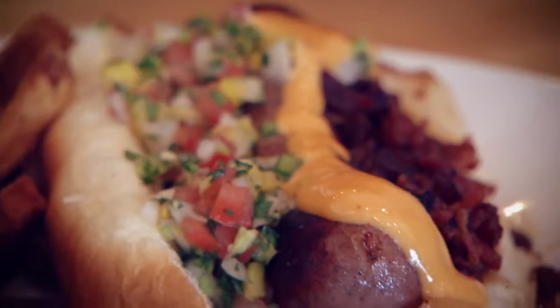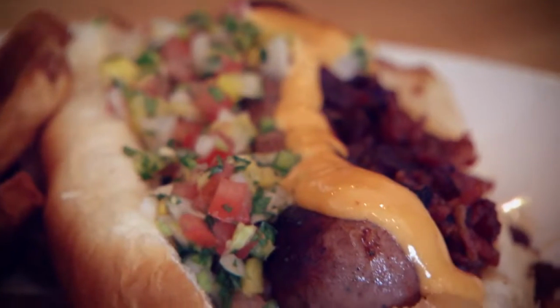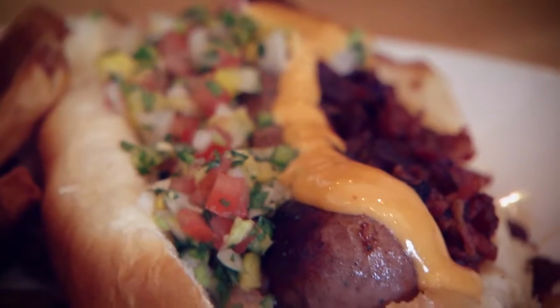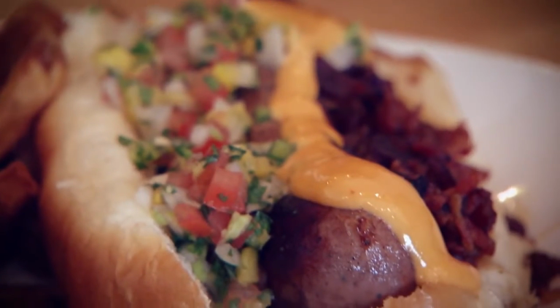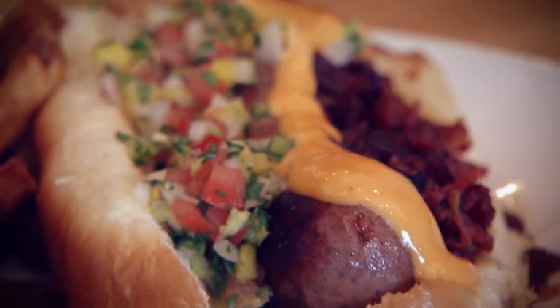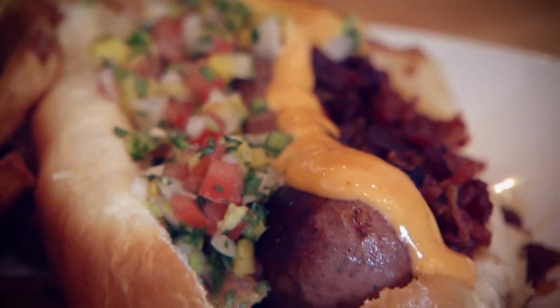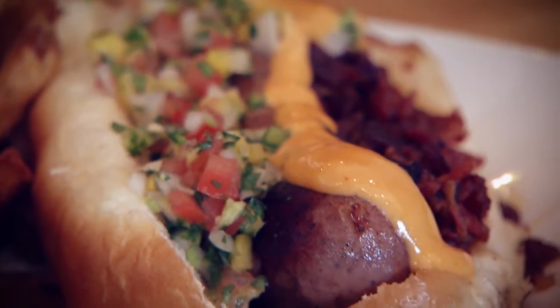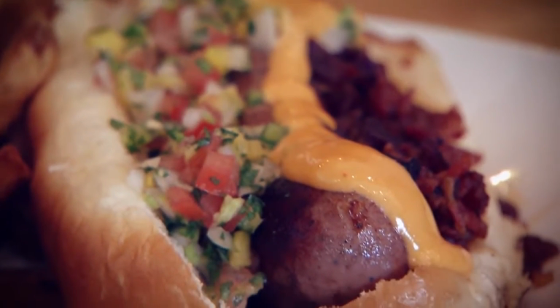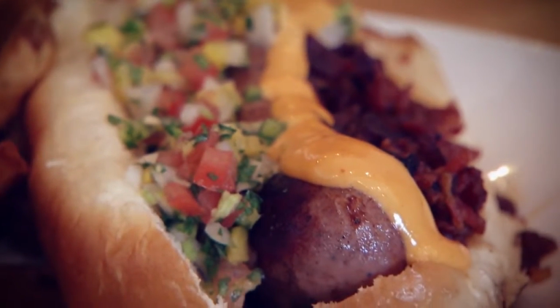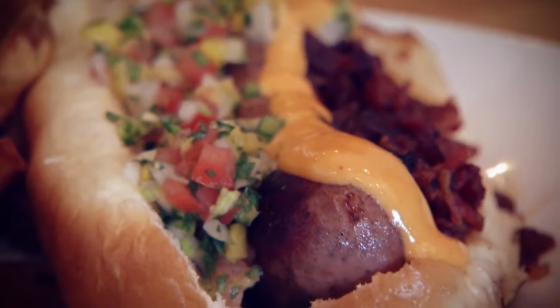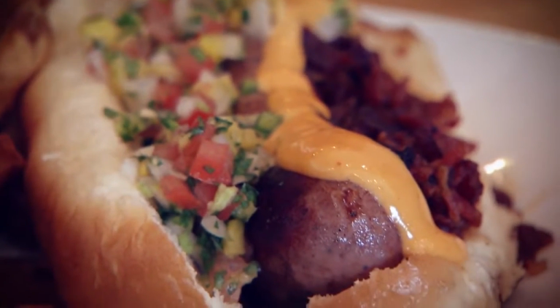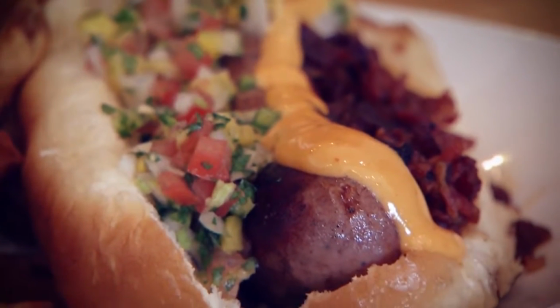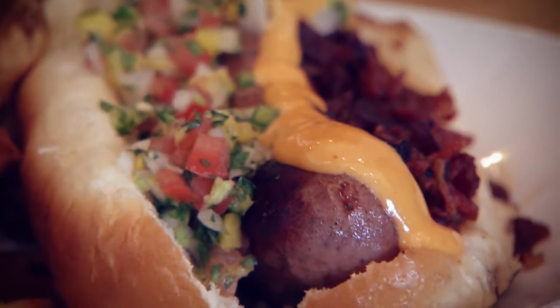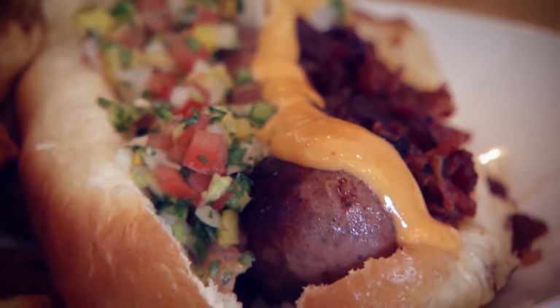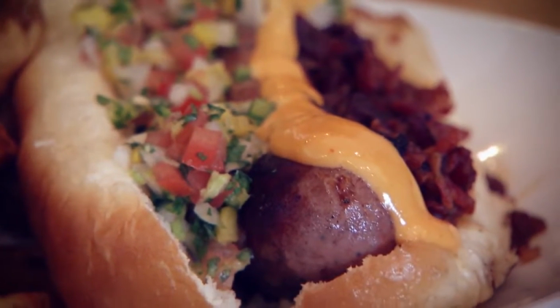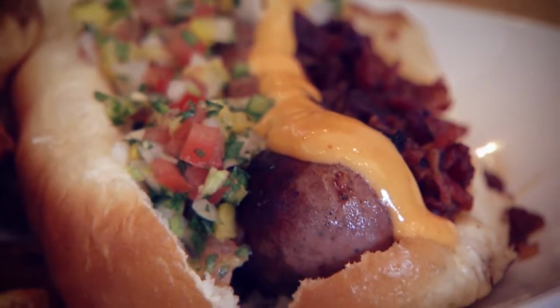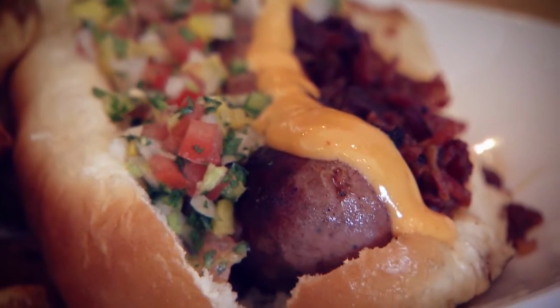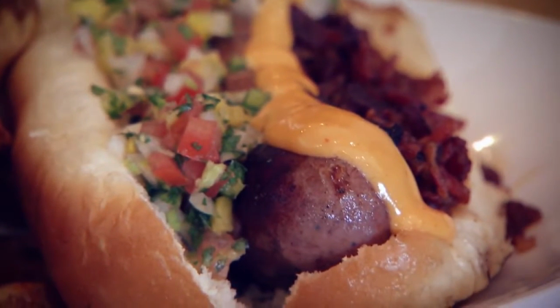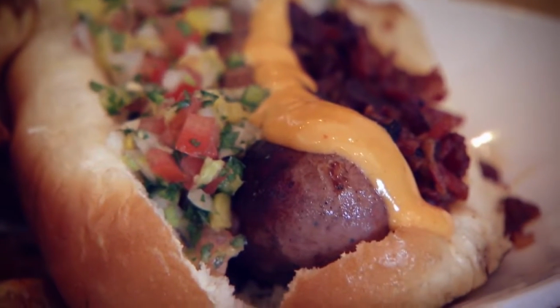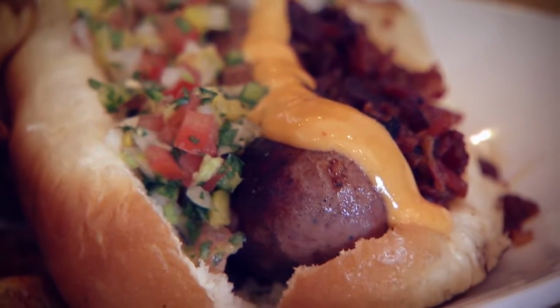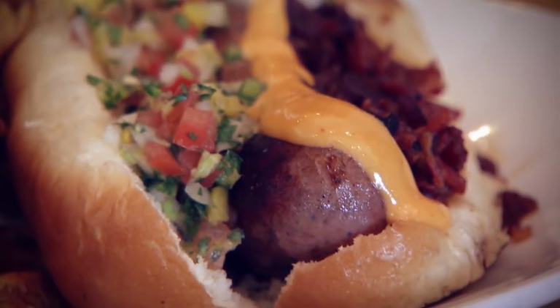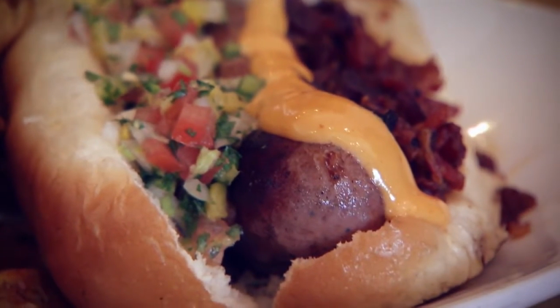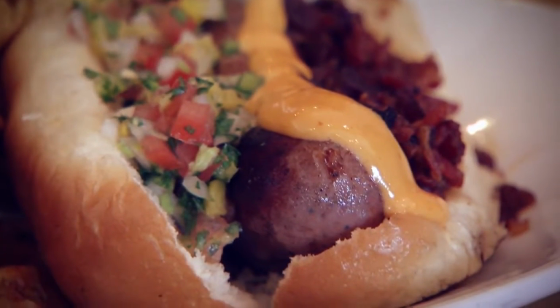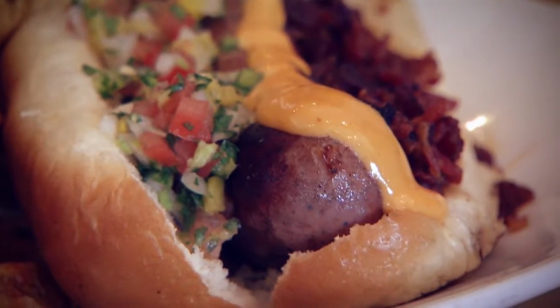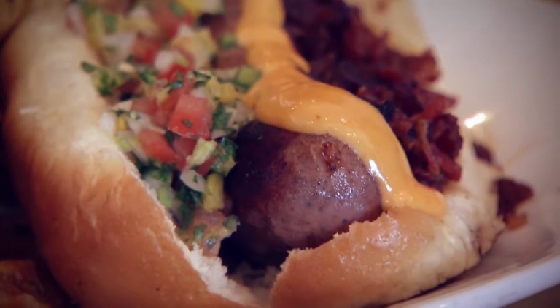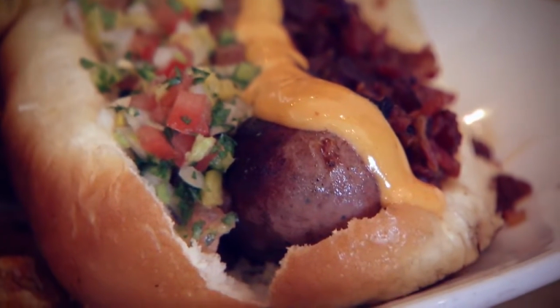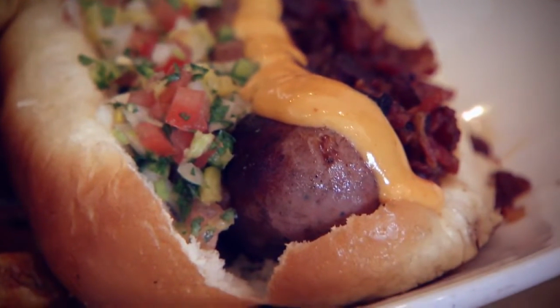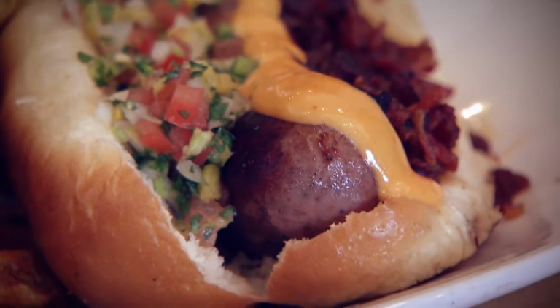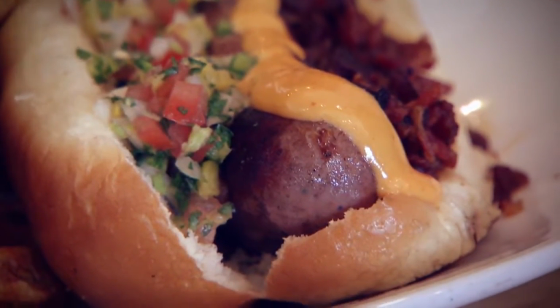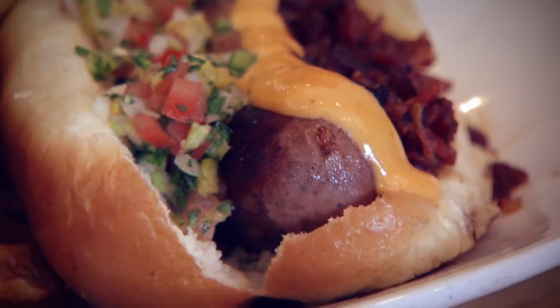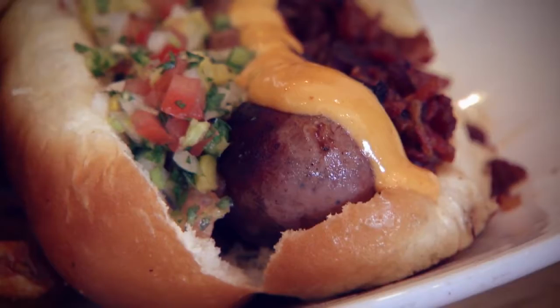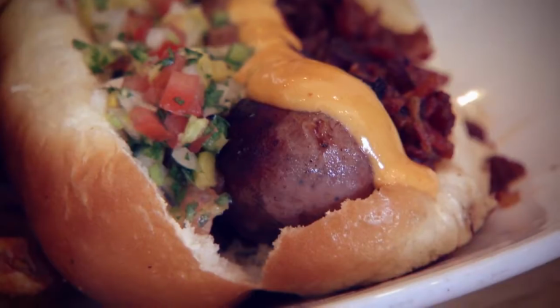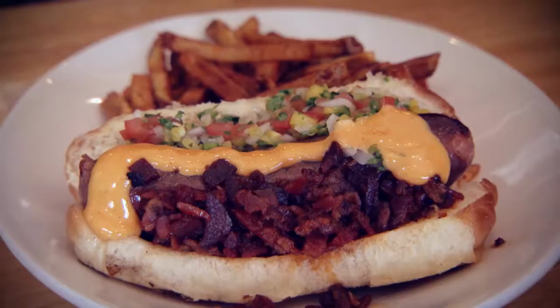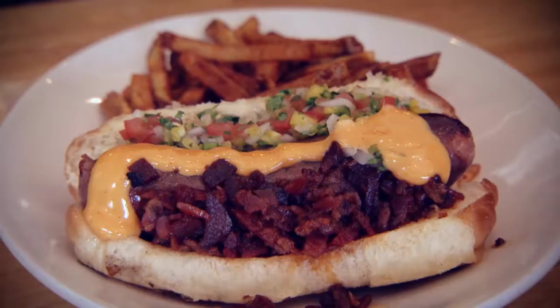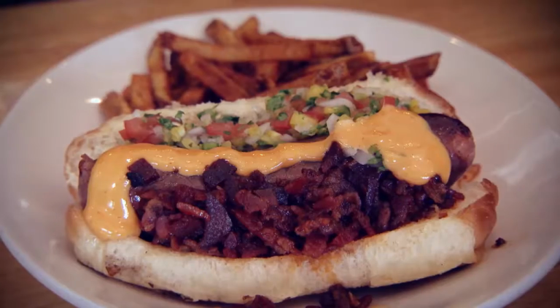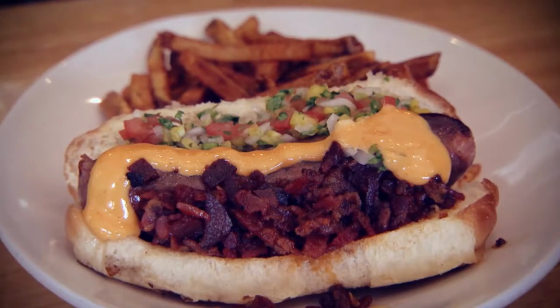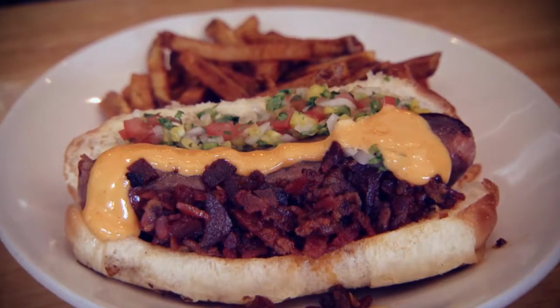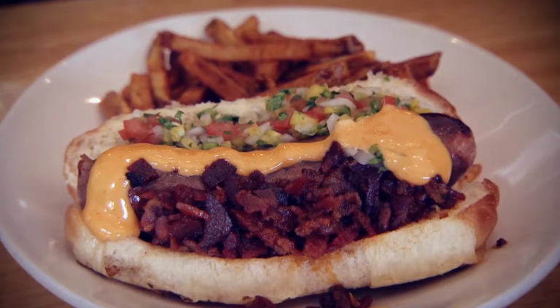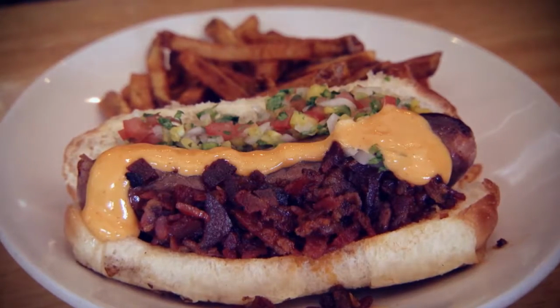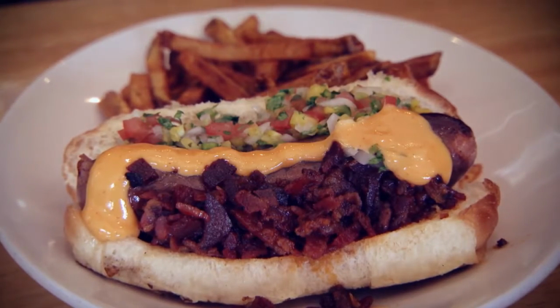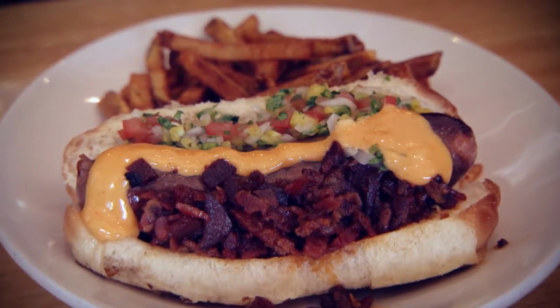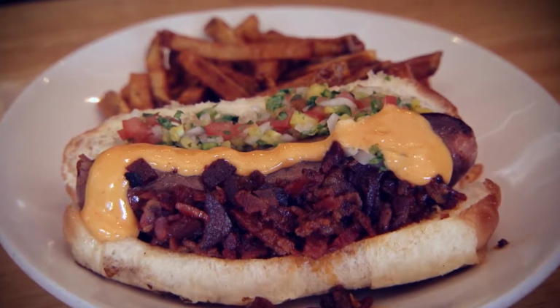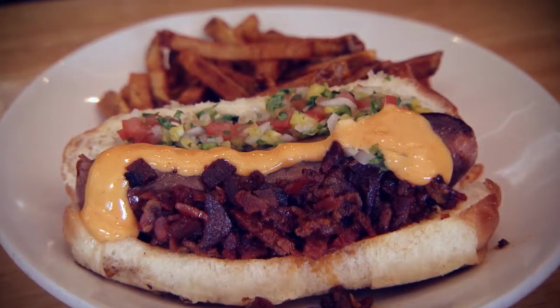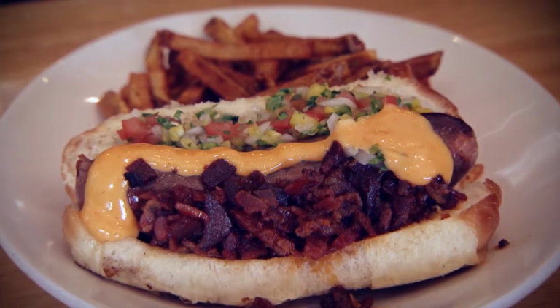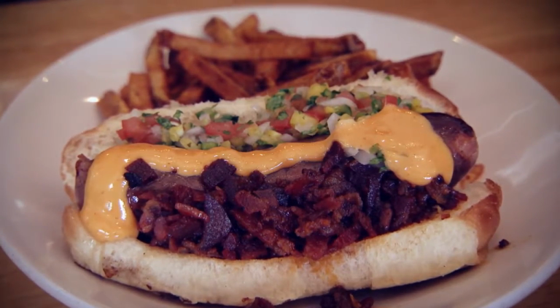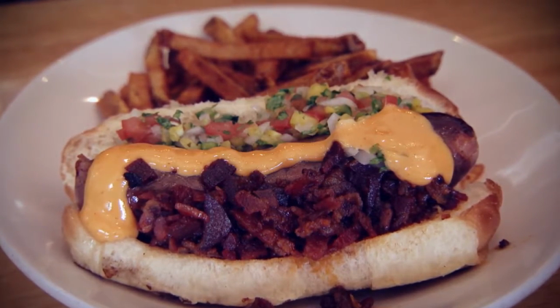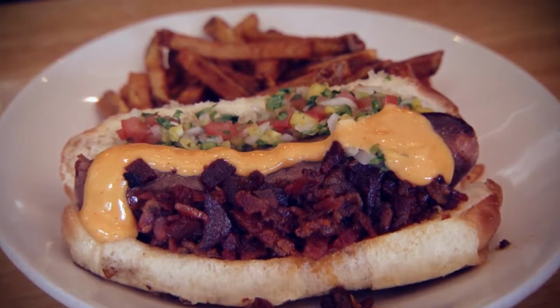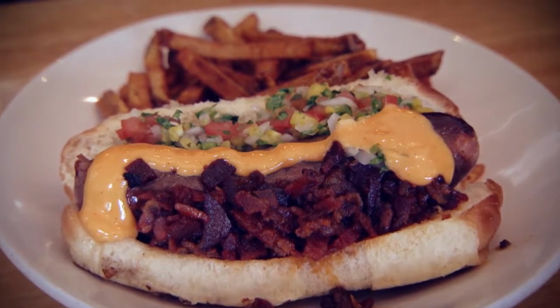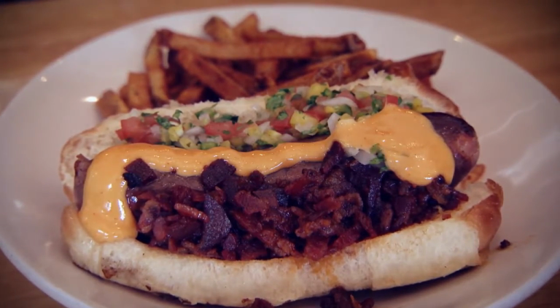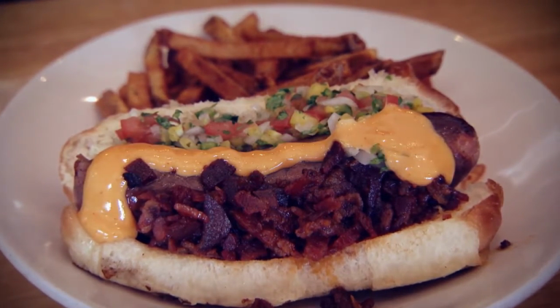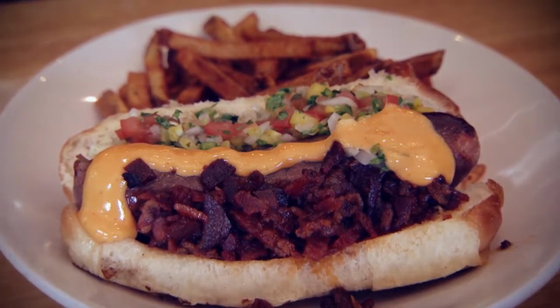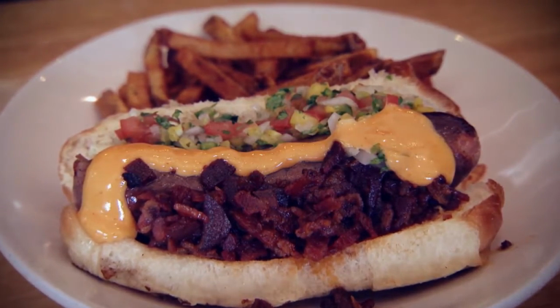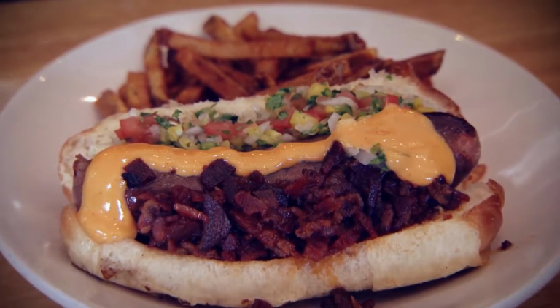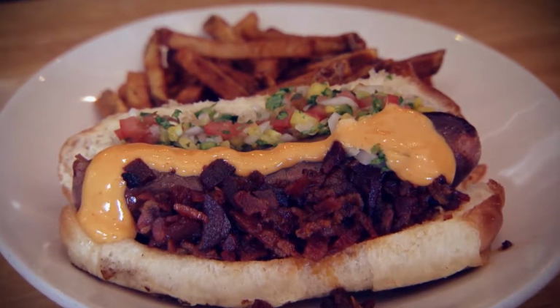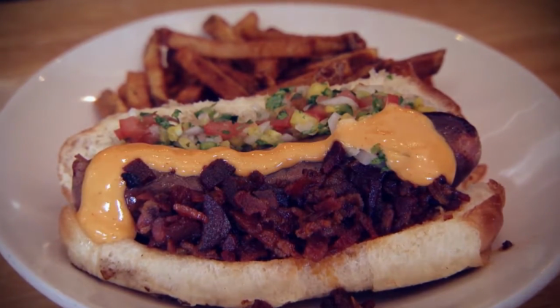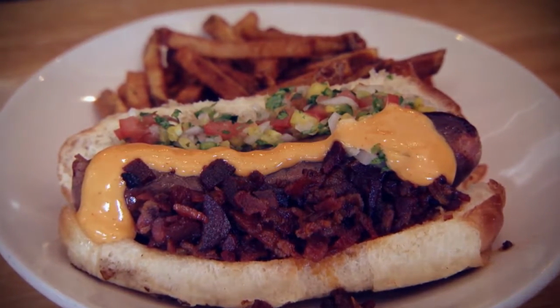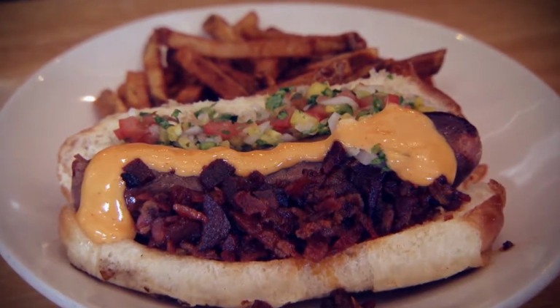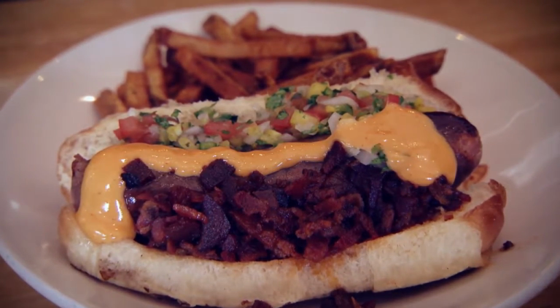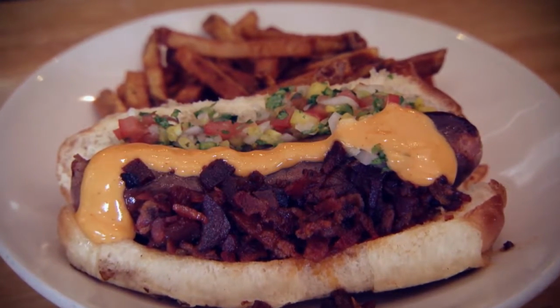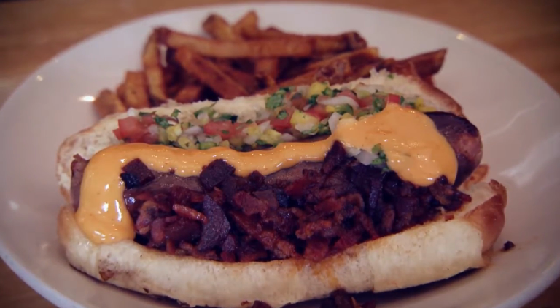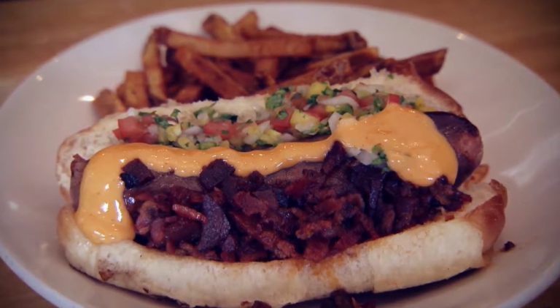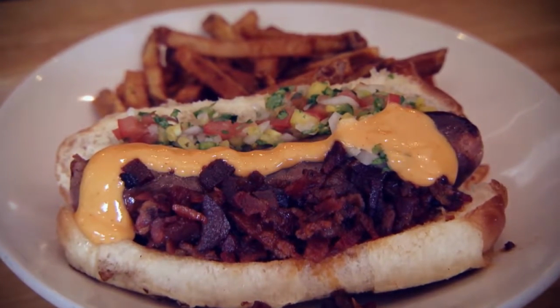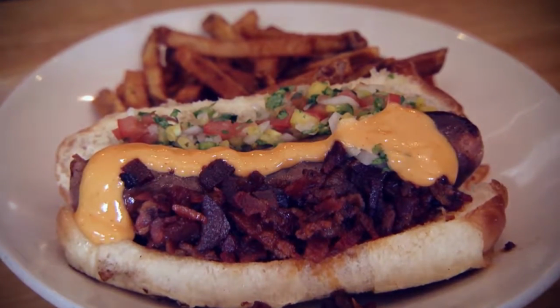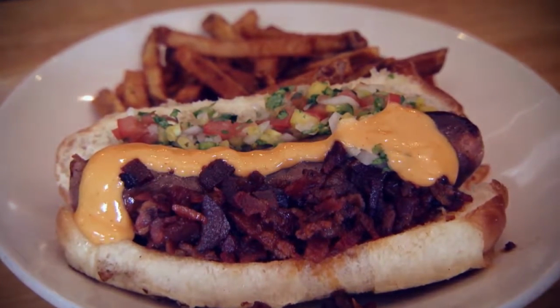It is a Pacific Dog, so it's got a pineapple pico de gallo, our bacon marmalade, and our scratch sauce which is a spicy wasabi mayo, sriracha mayo.